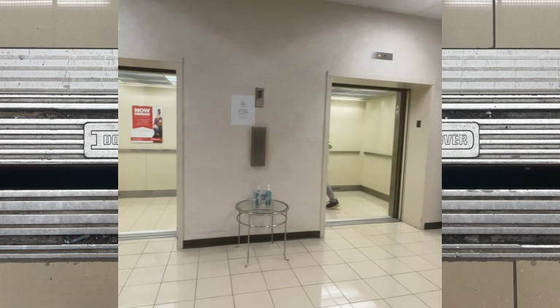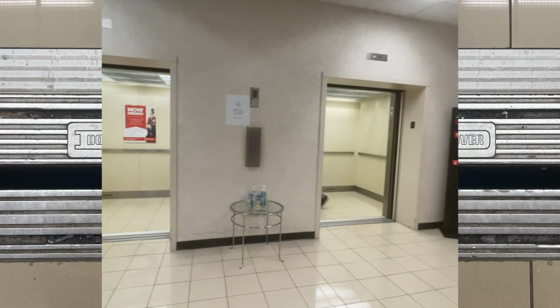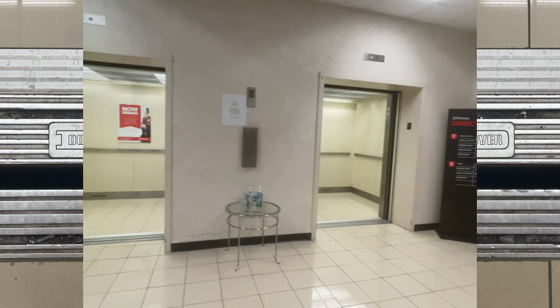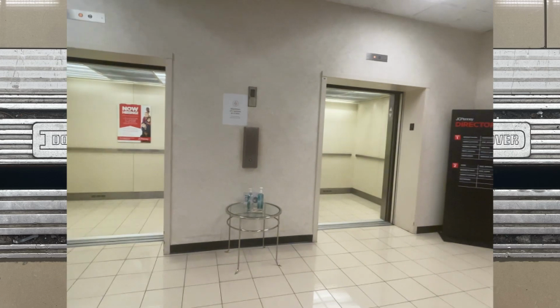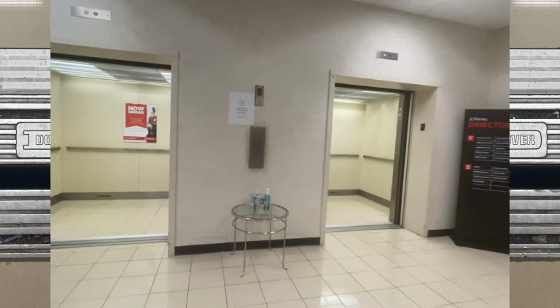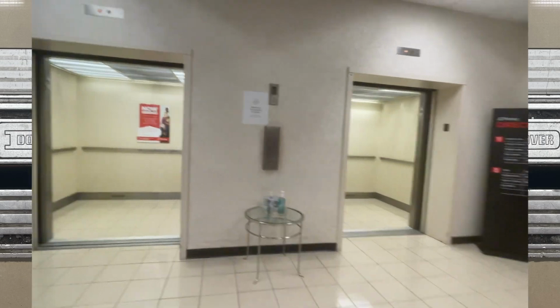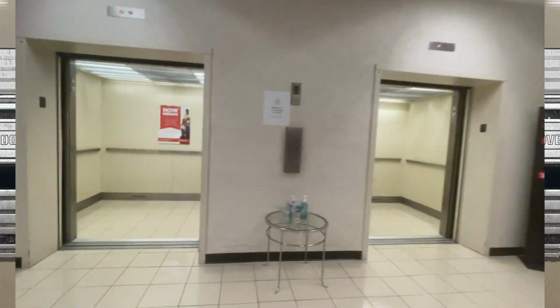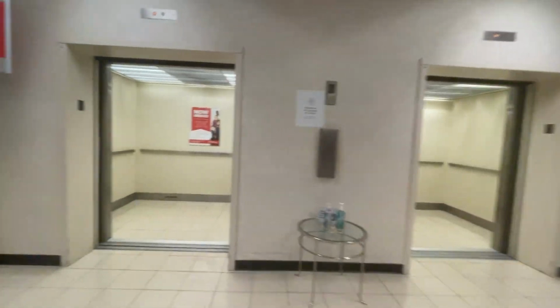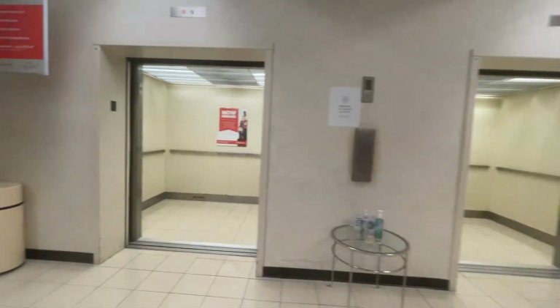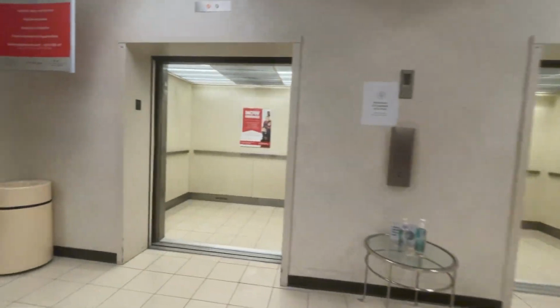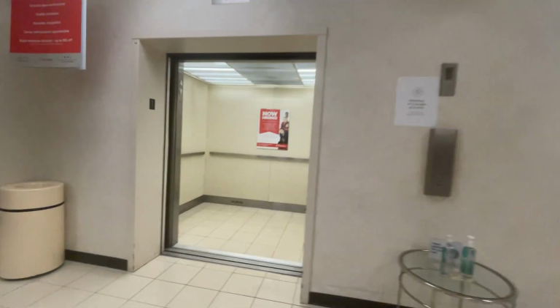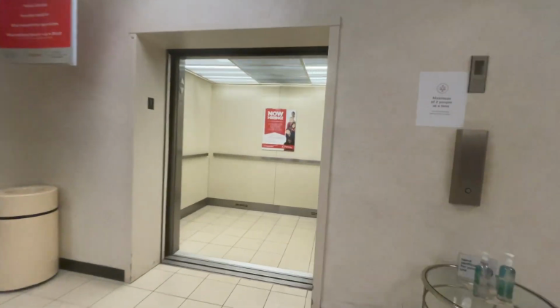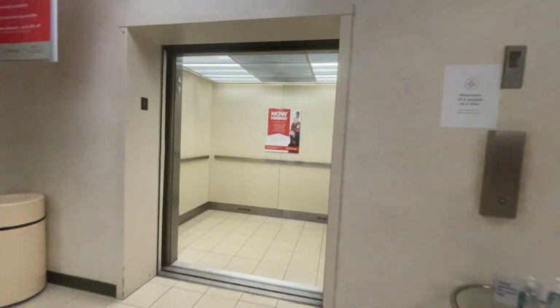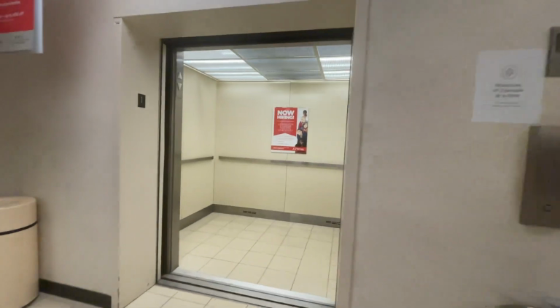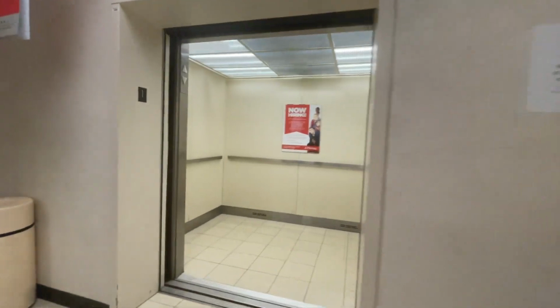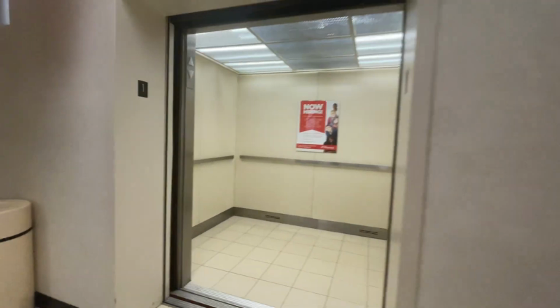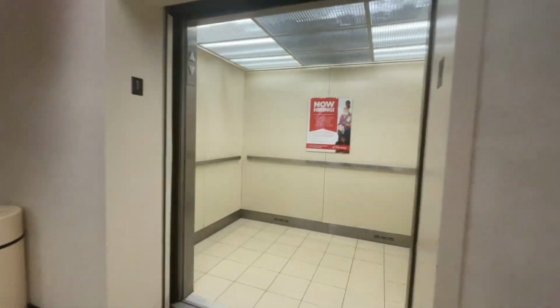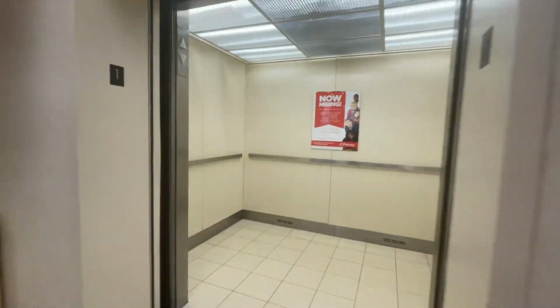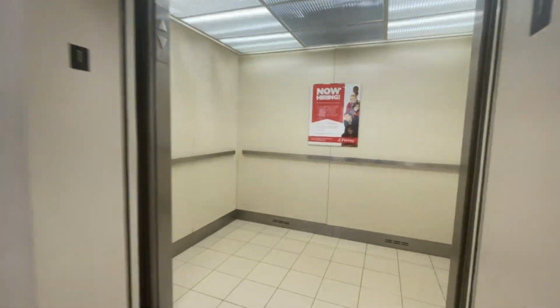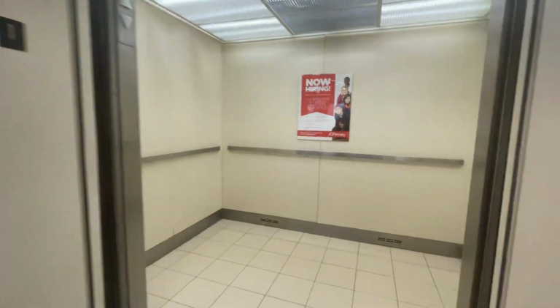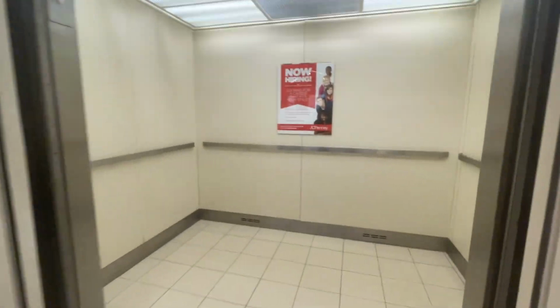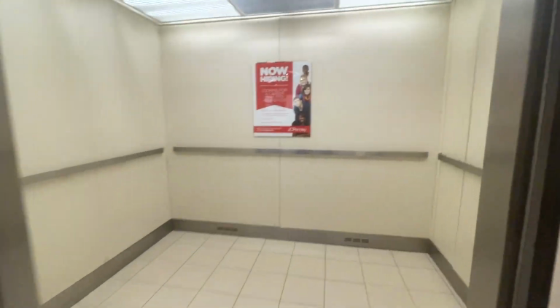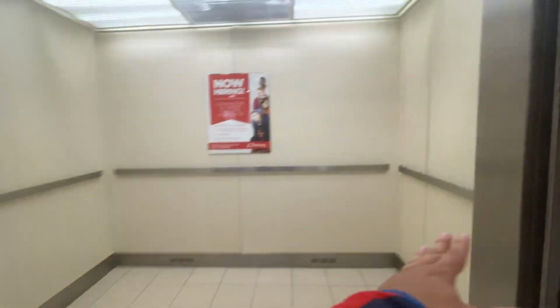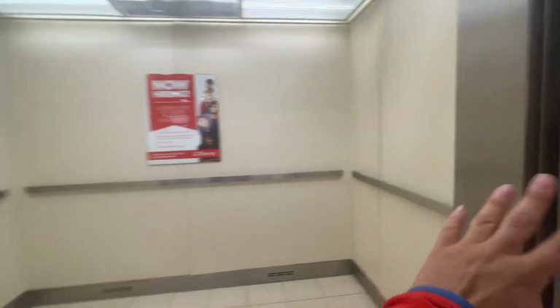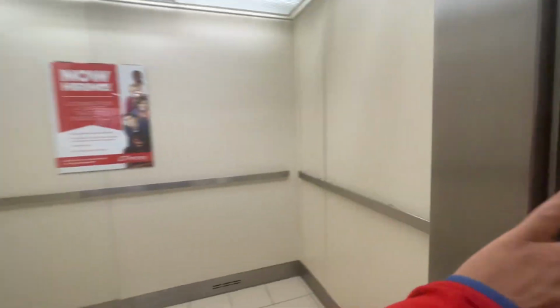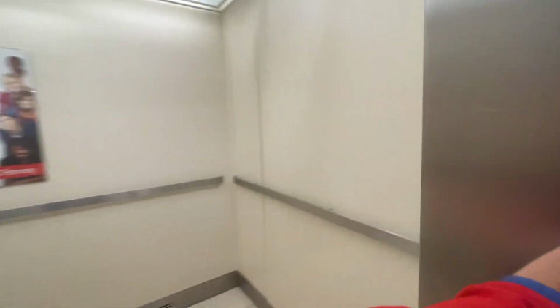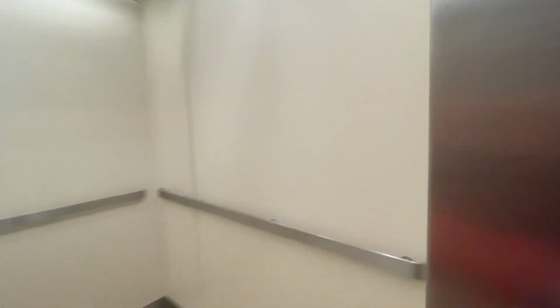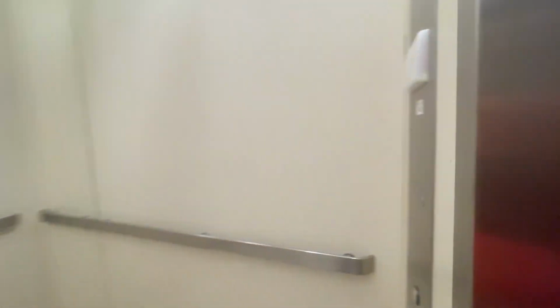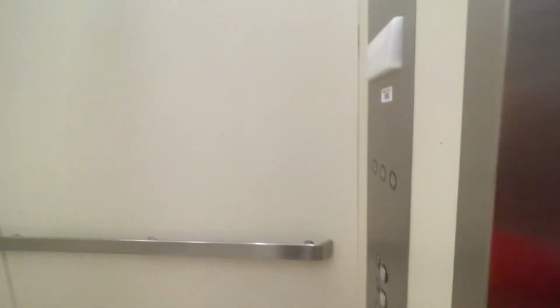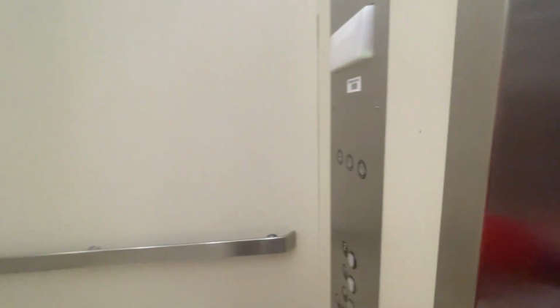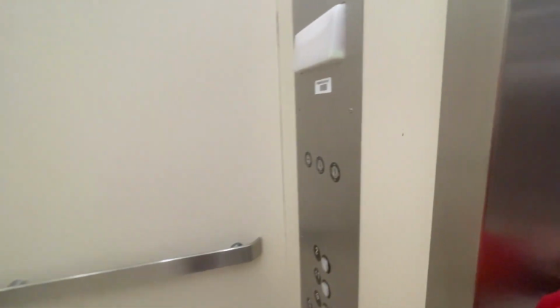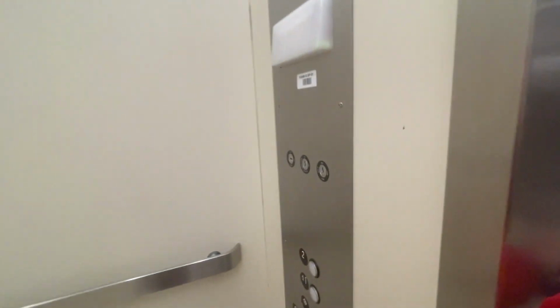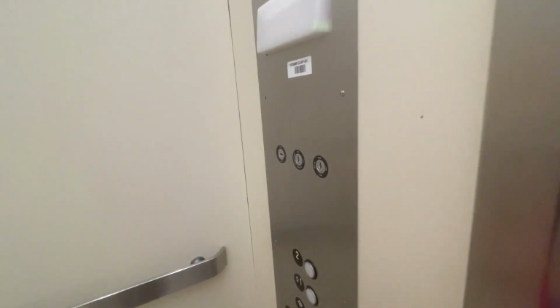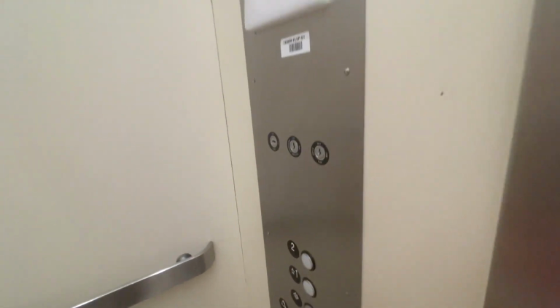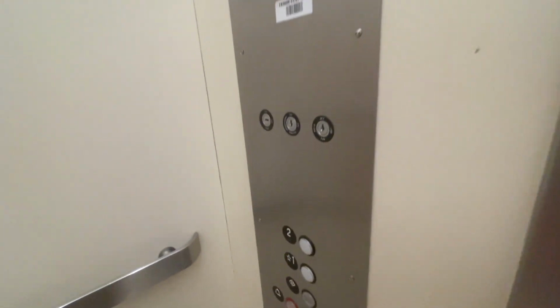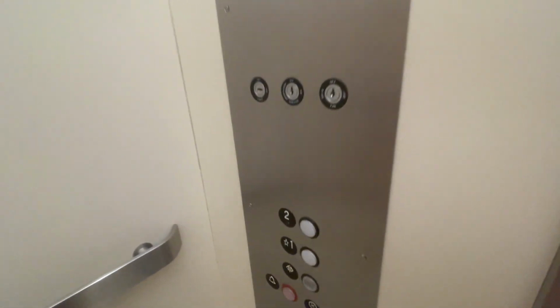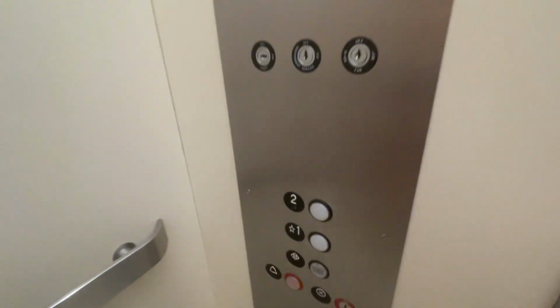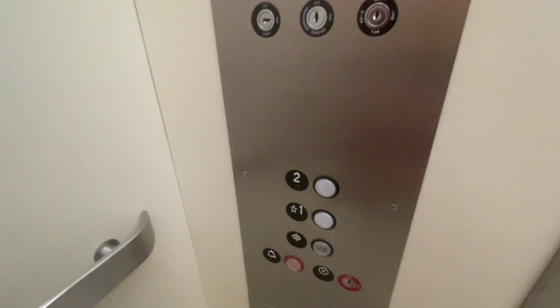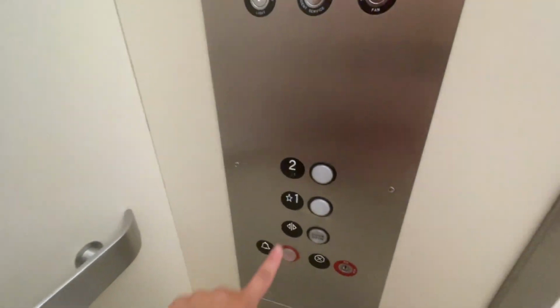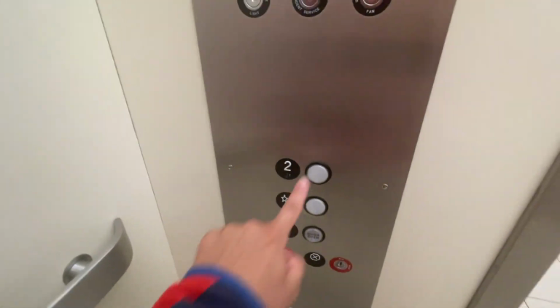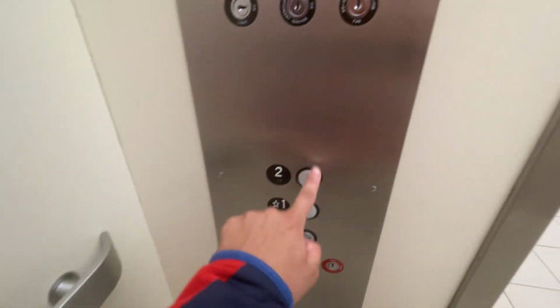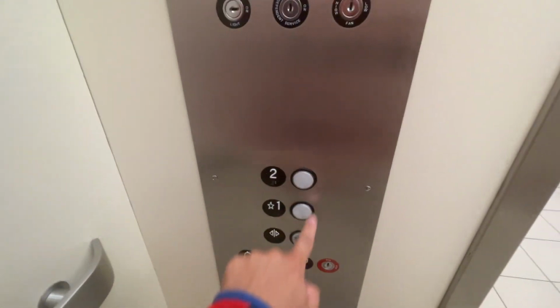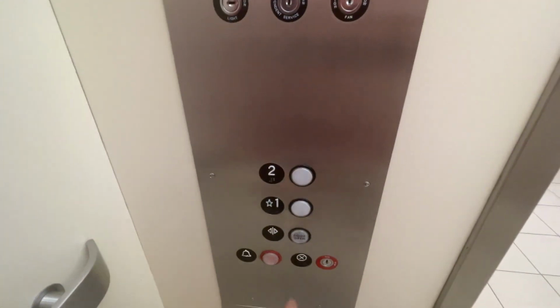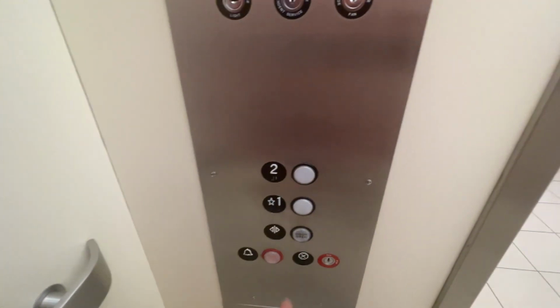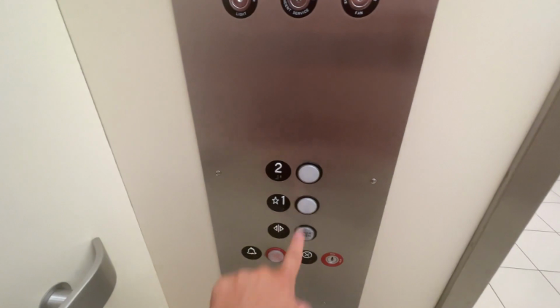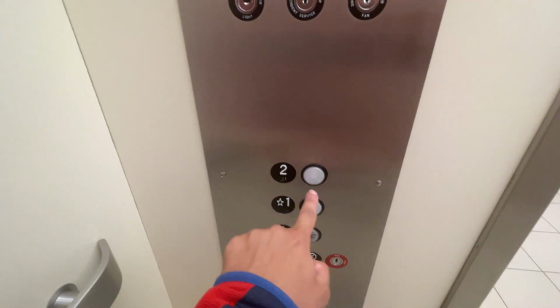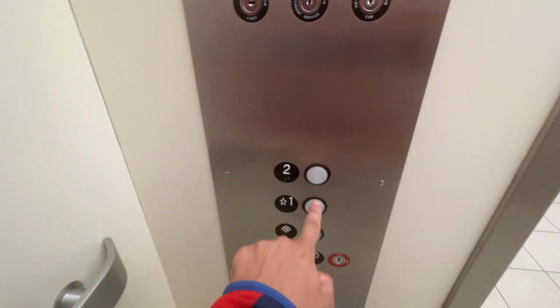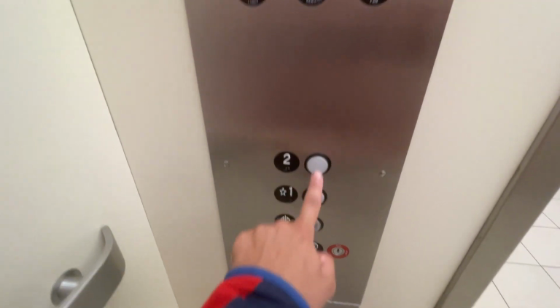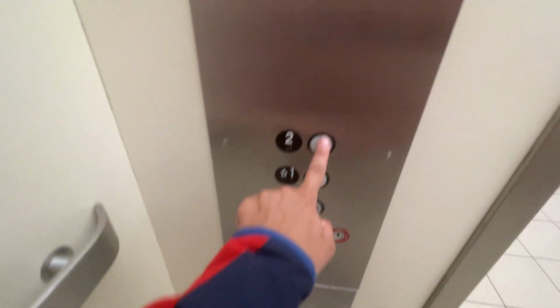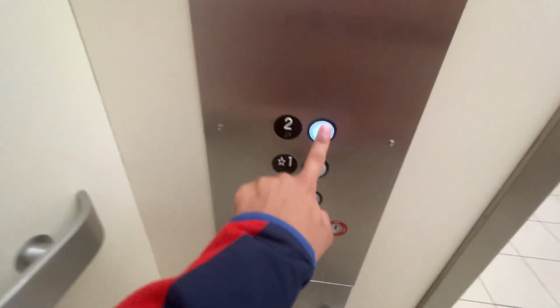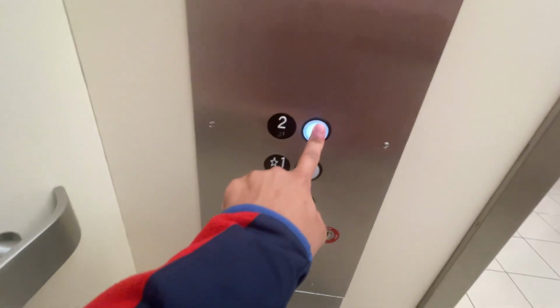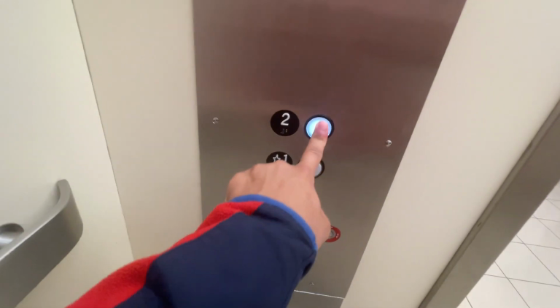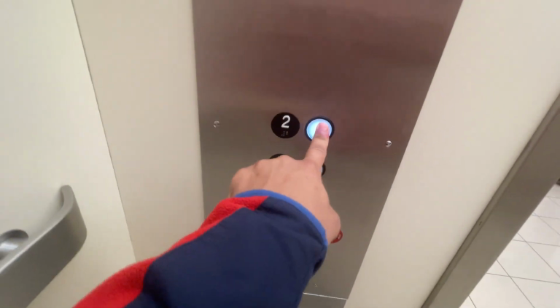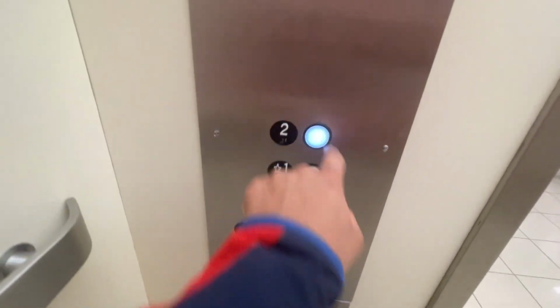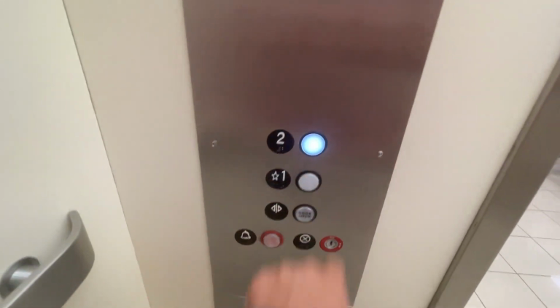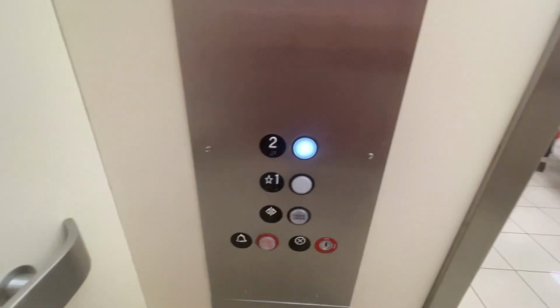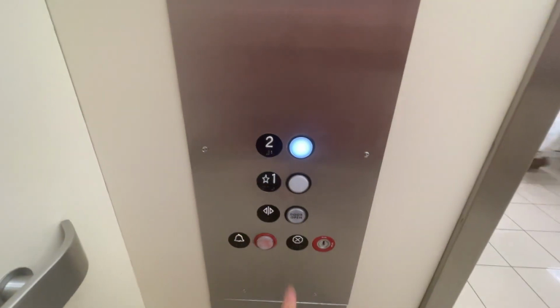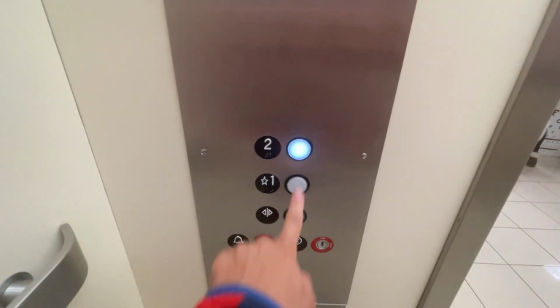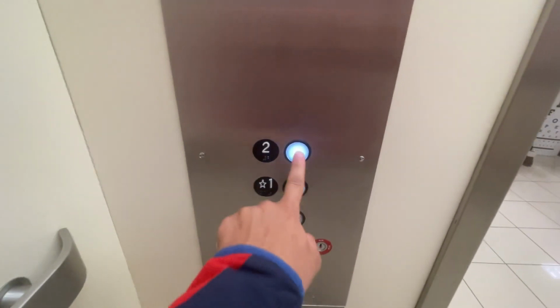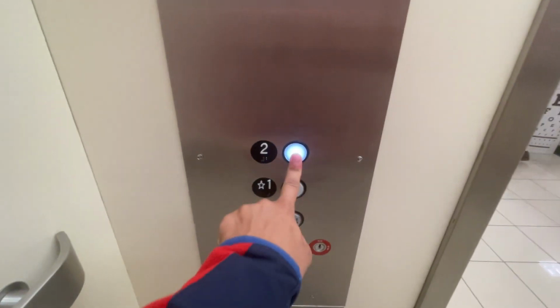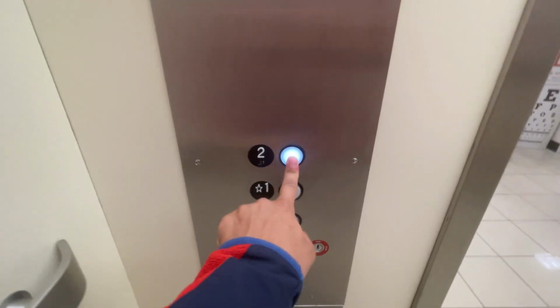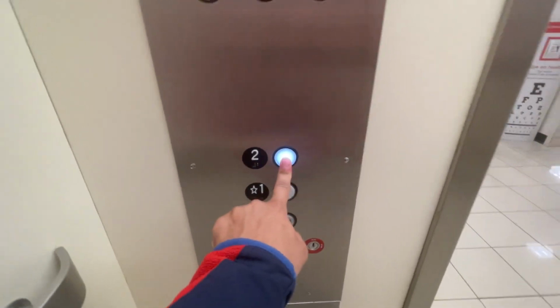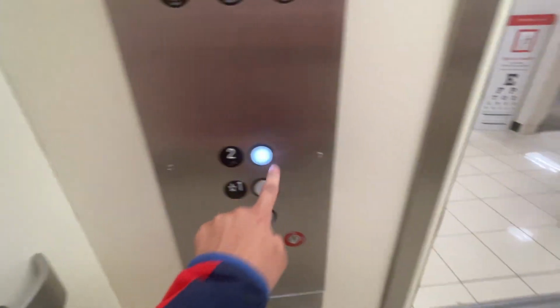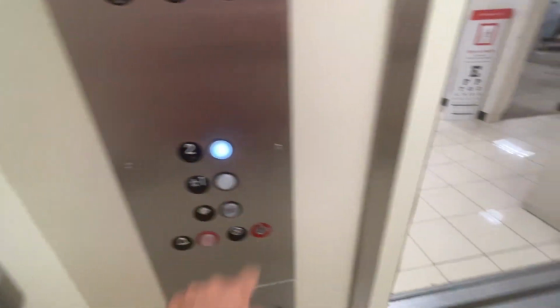All right, we'll get this one. It's the elevator at JCPenney in Southern Park Mall.